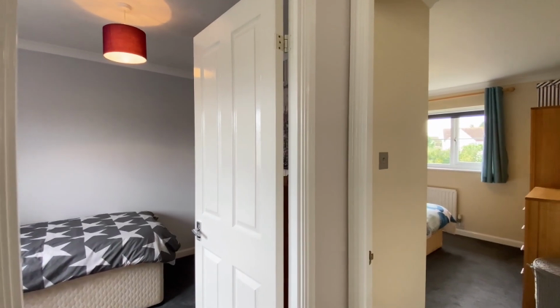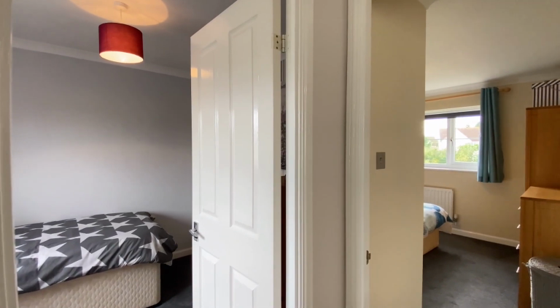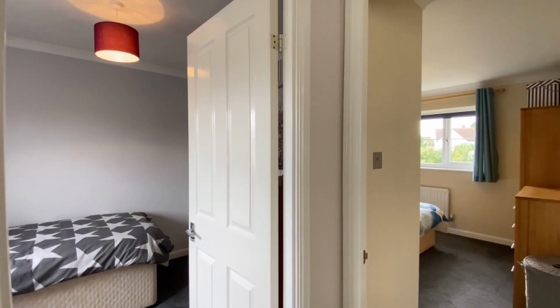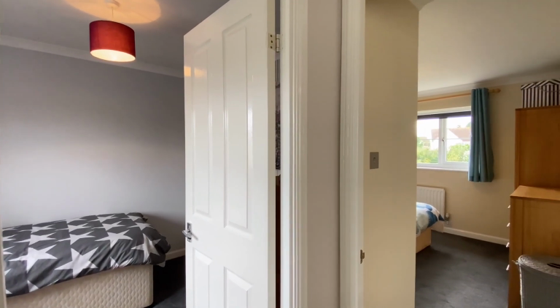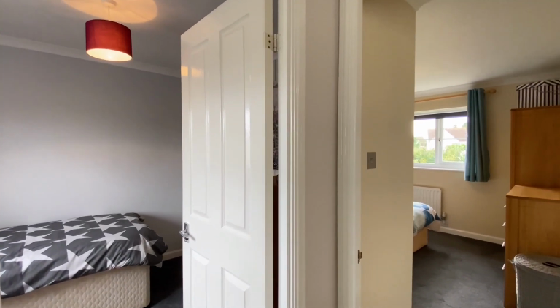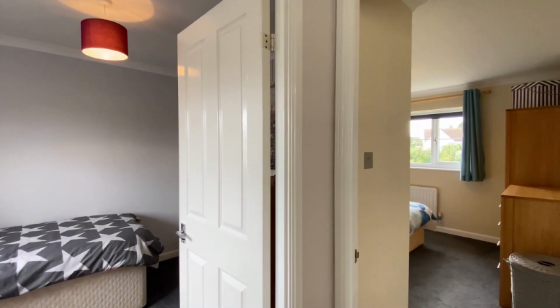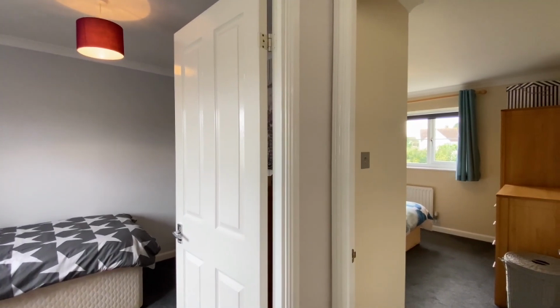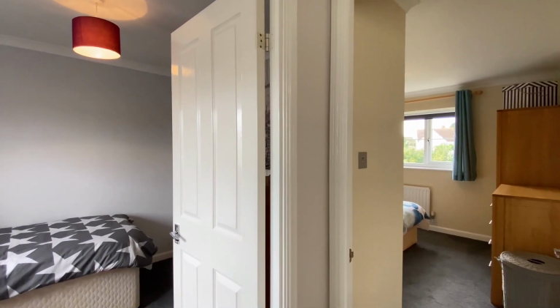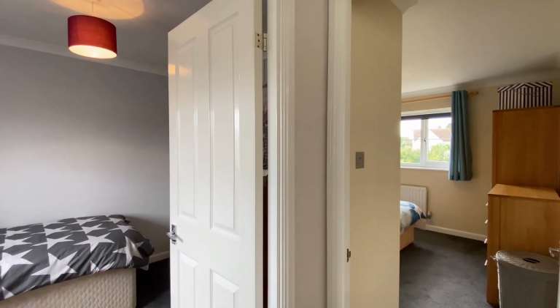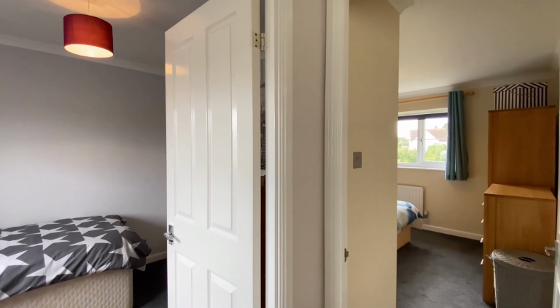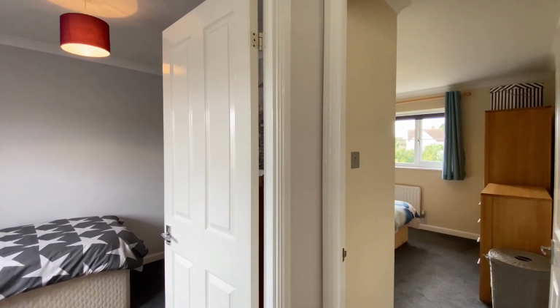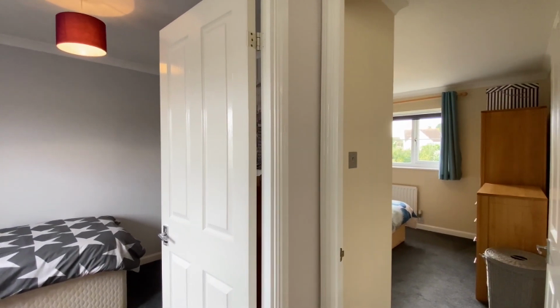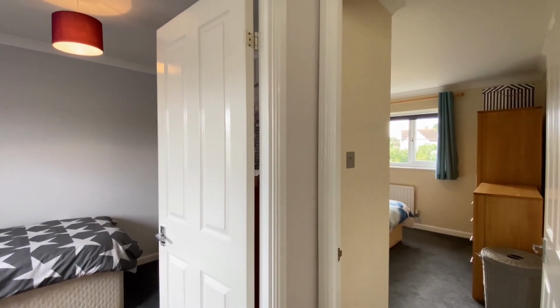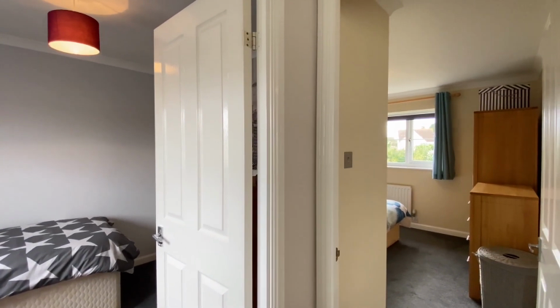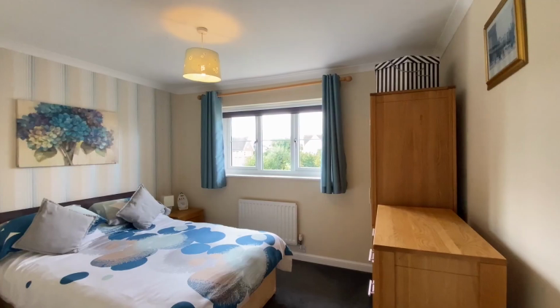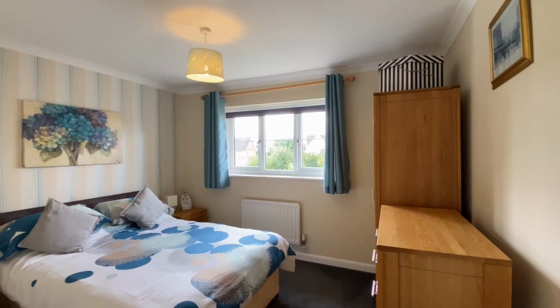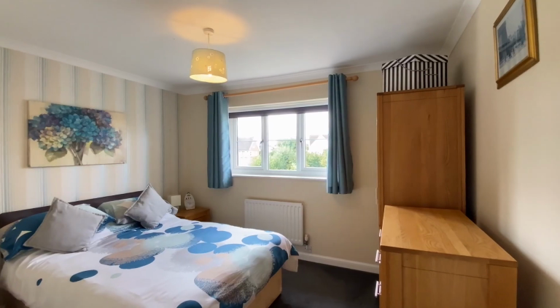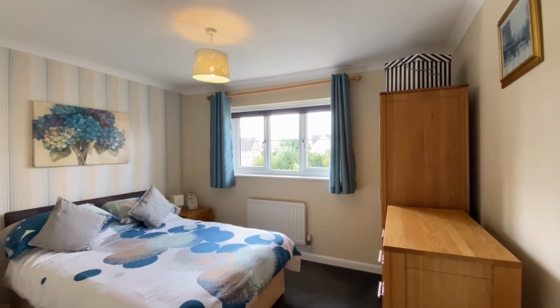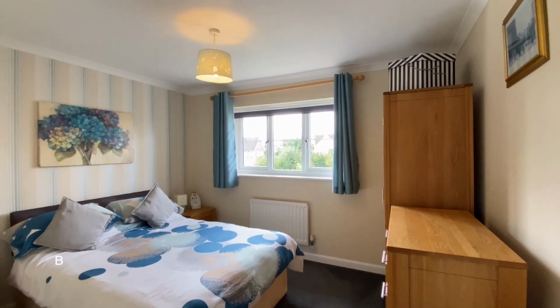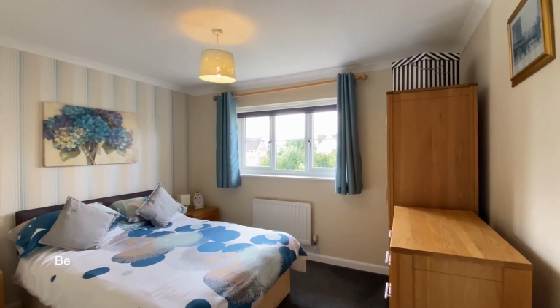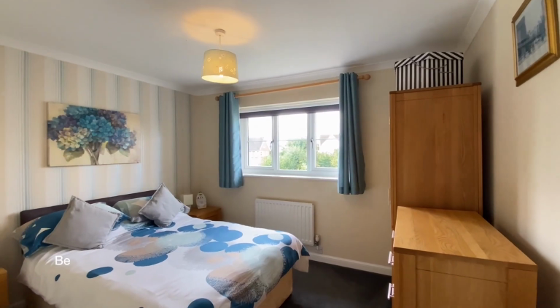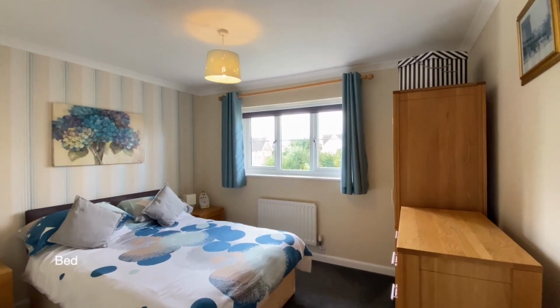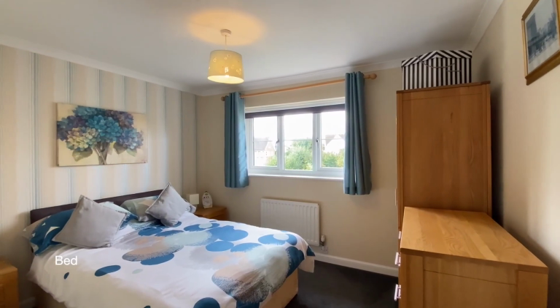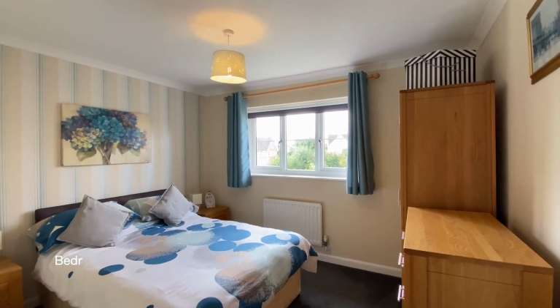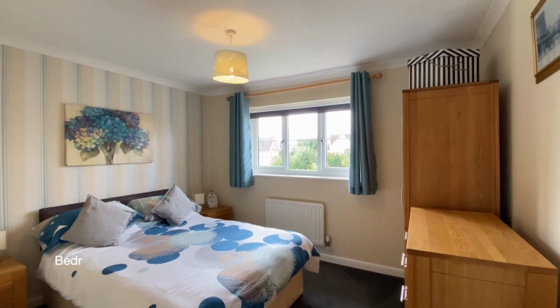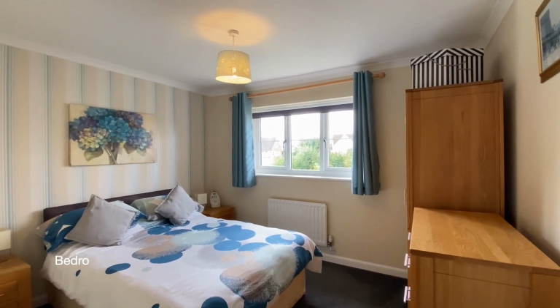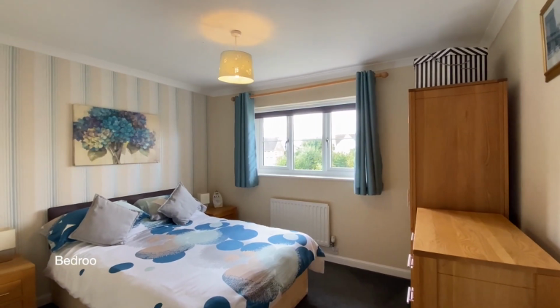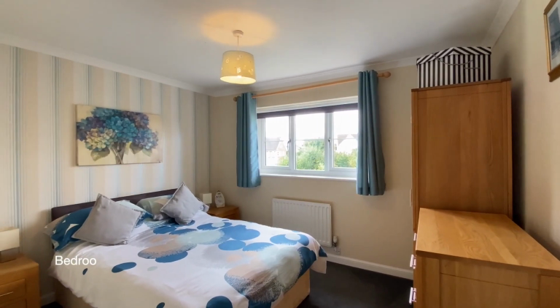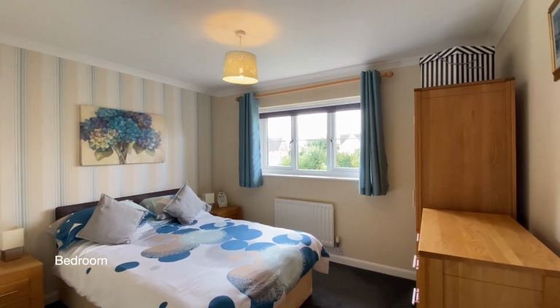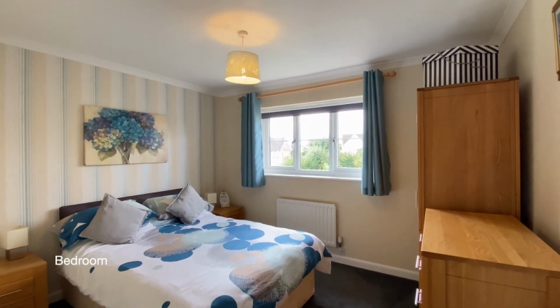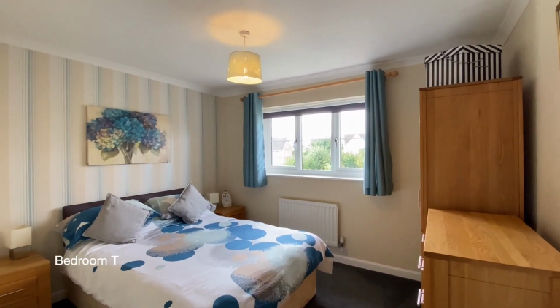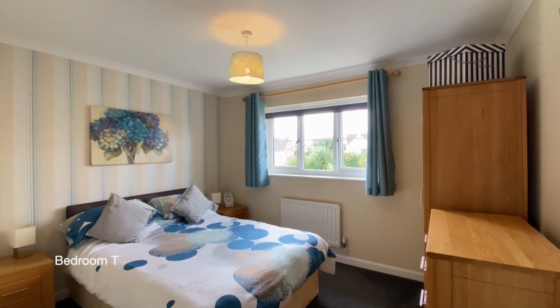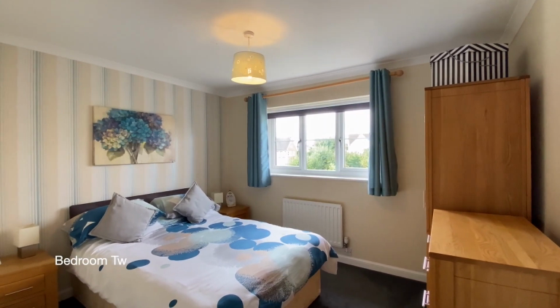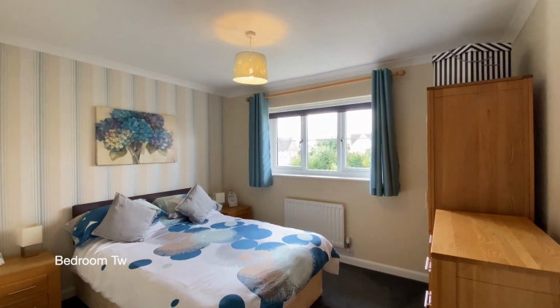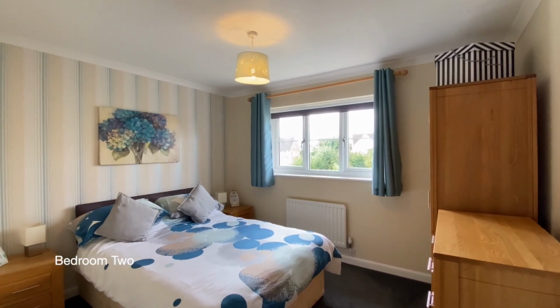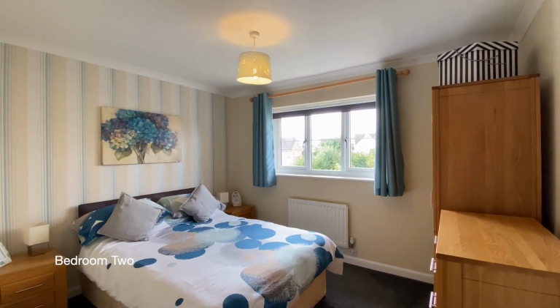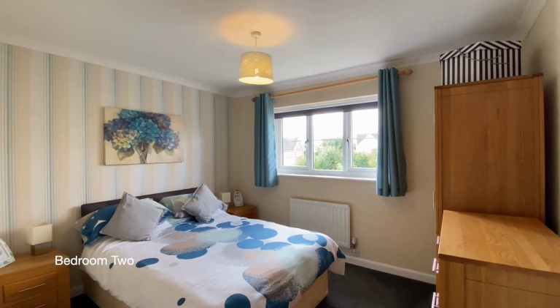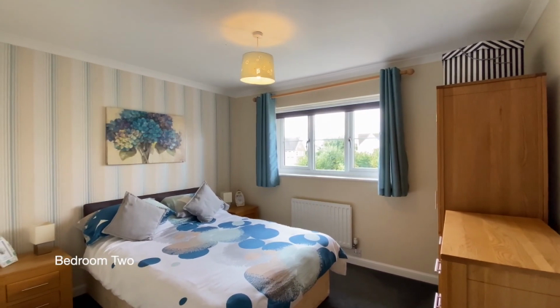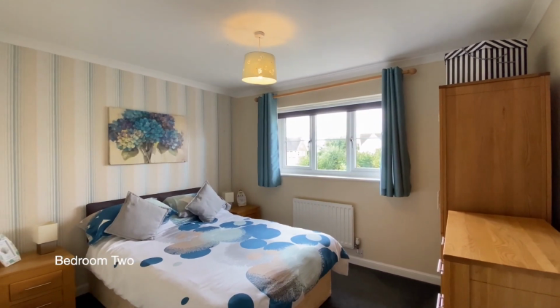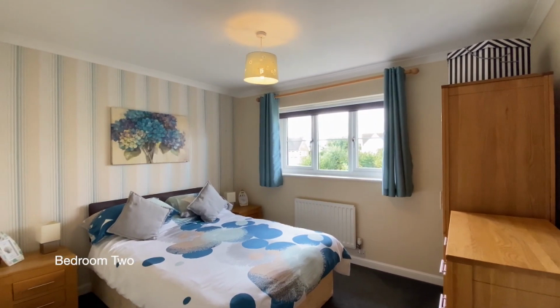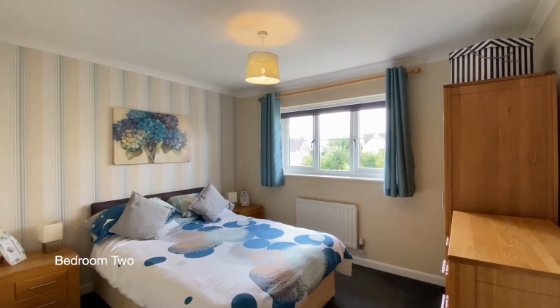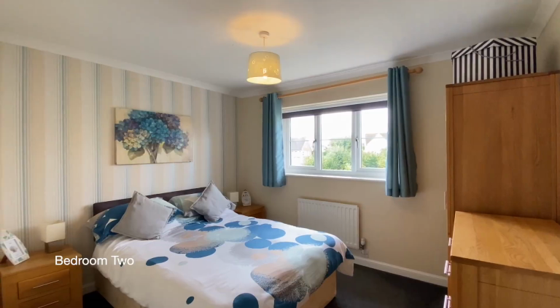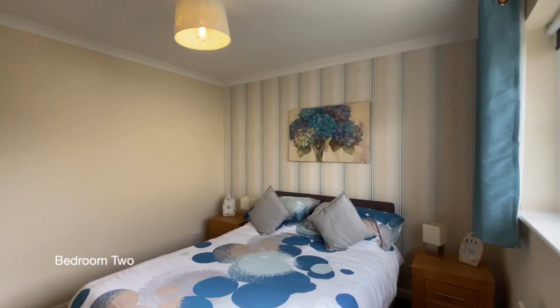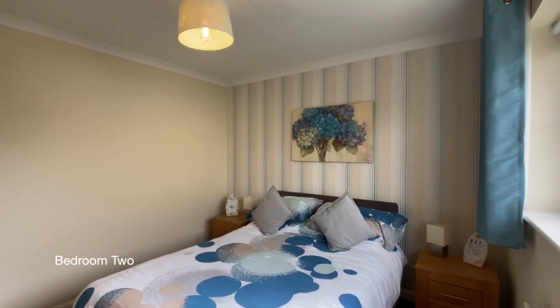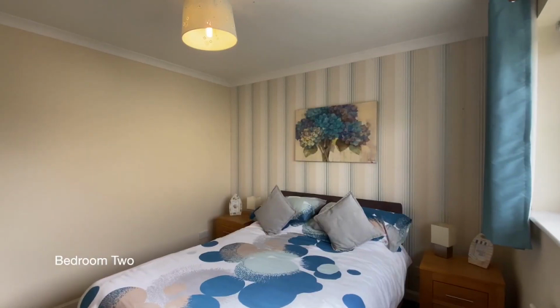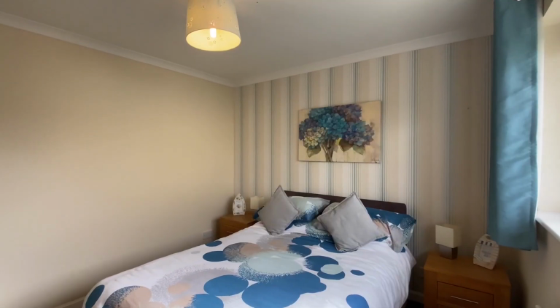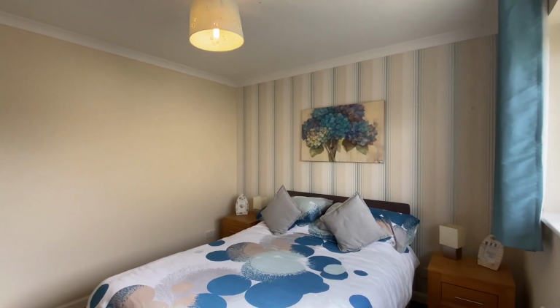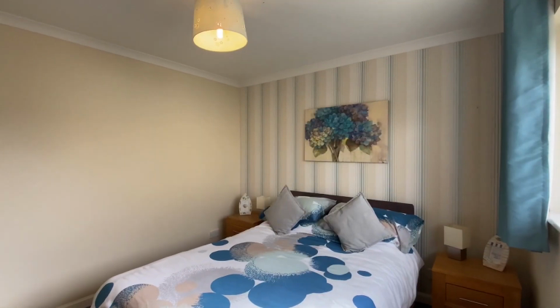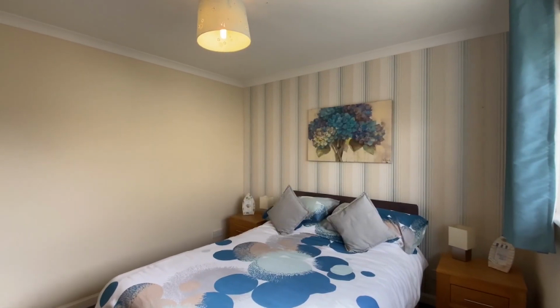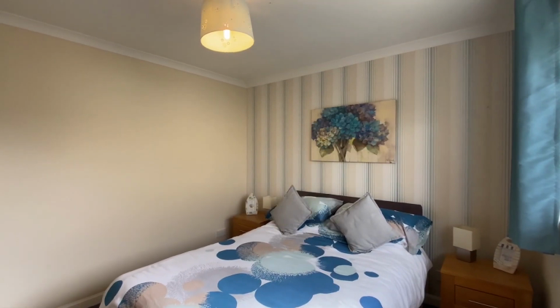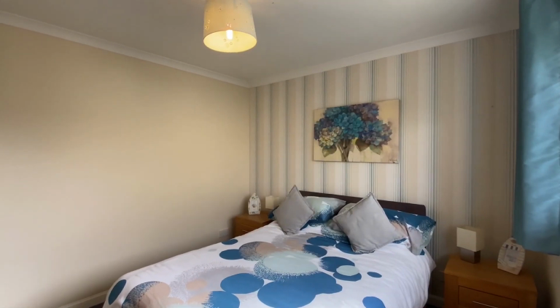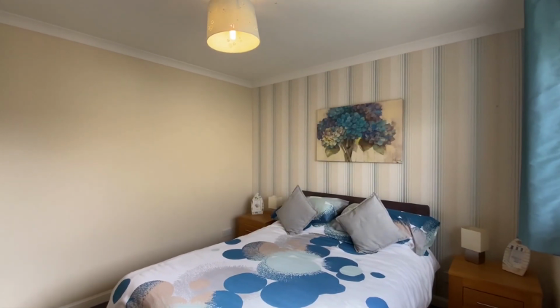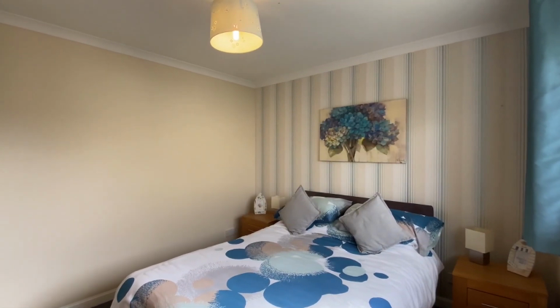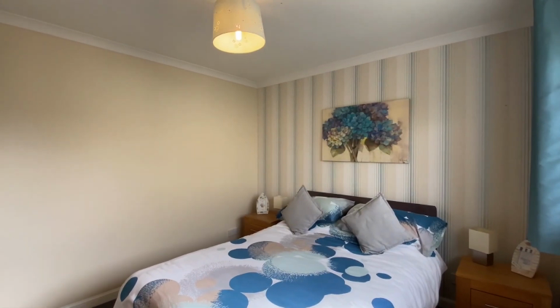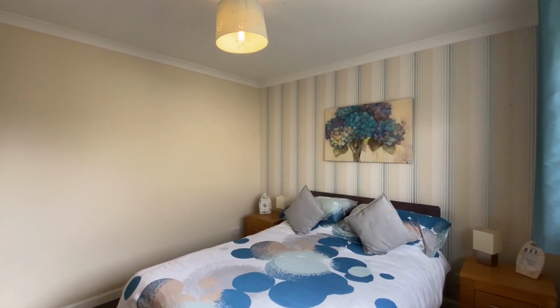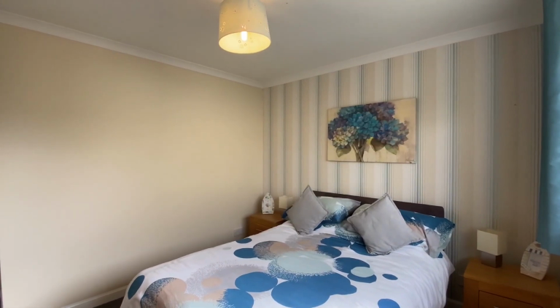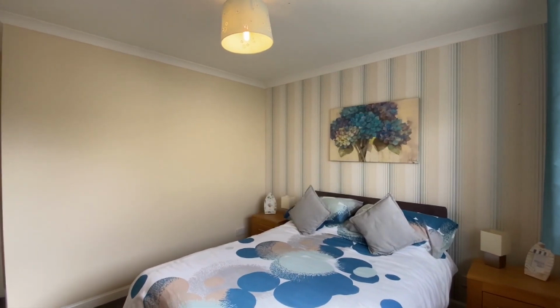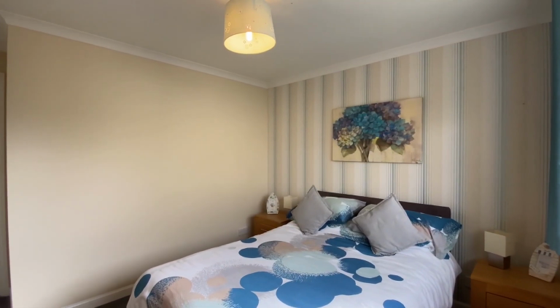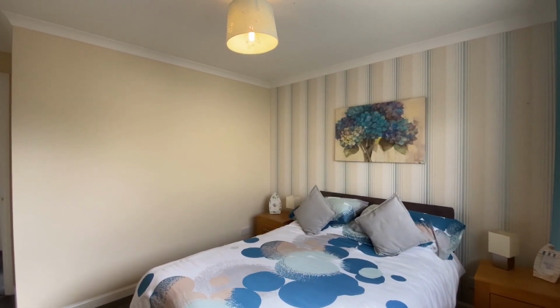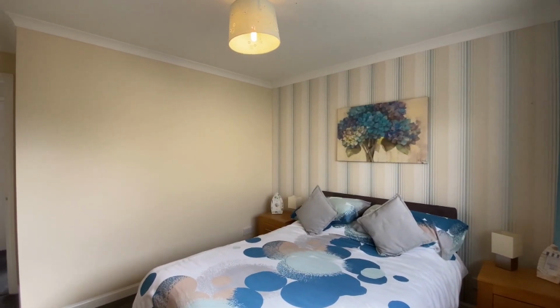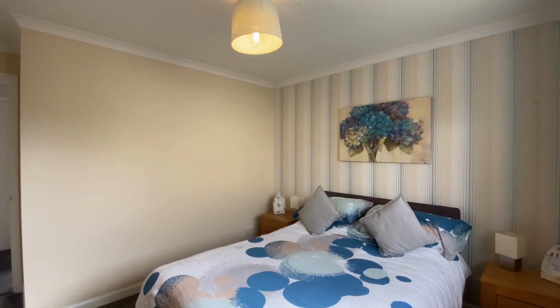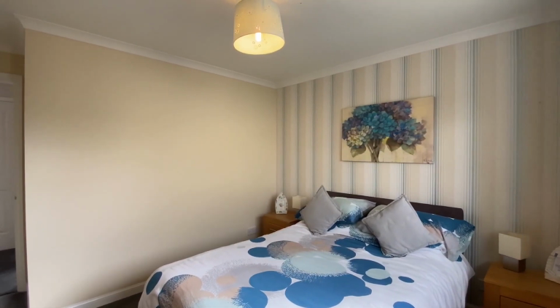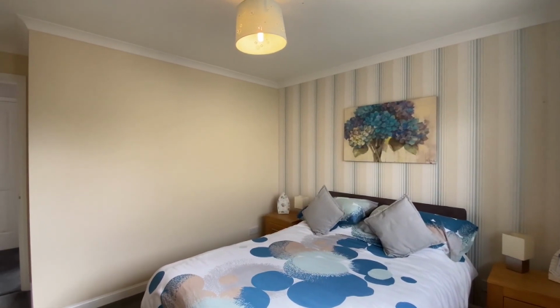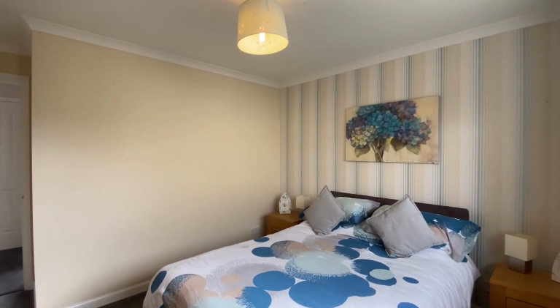And finally on the first floor is bedroom two, a further double bedroom with a double glazed window overlooking the rear garden.